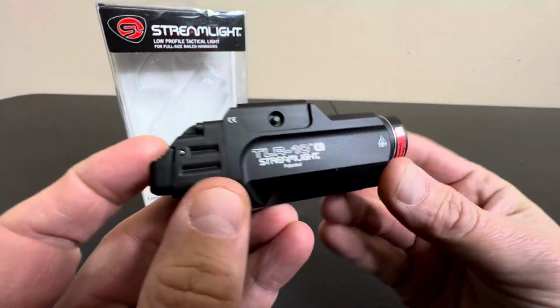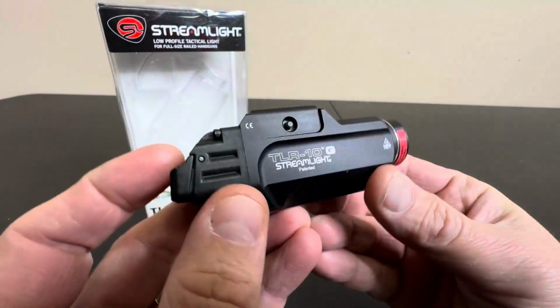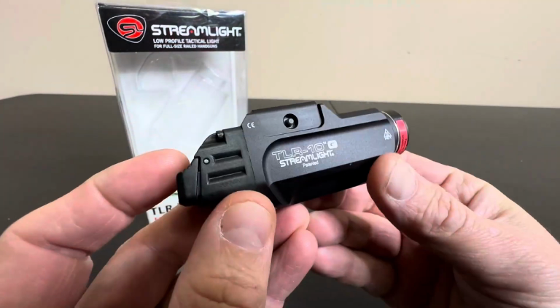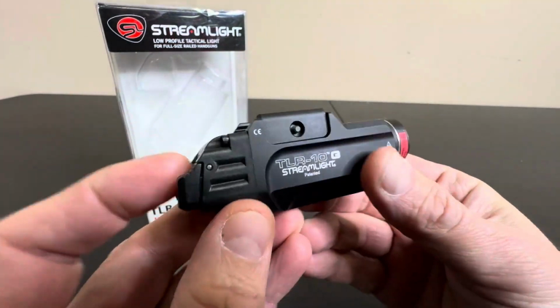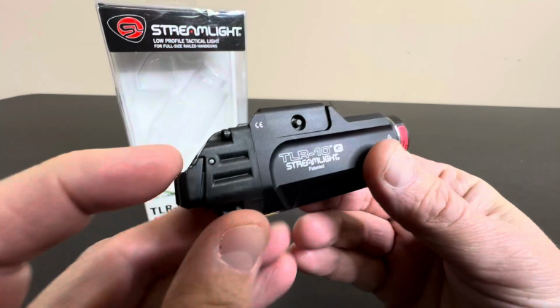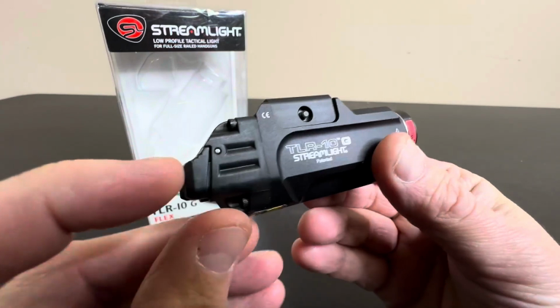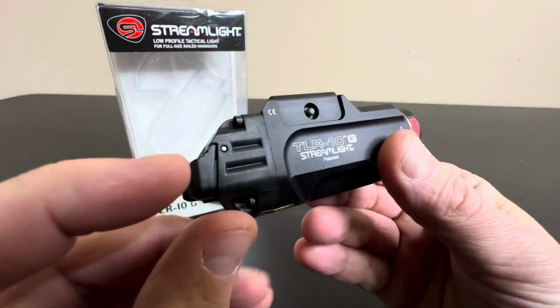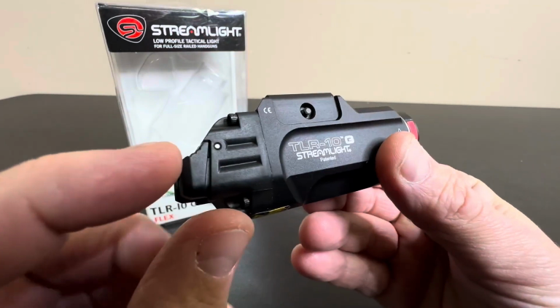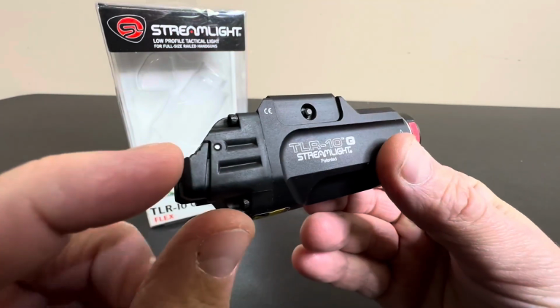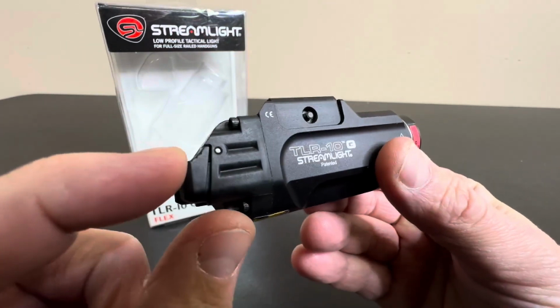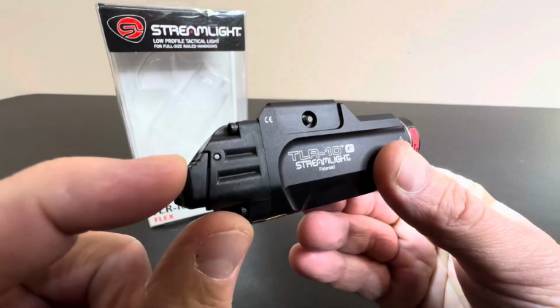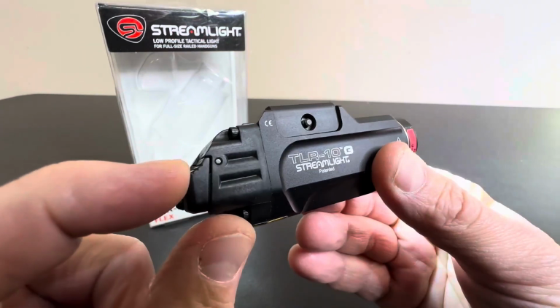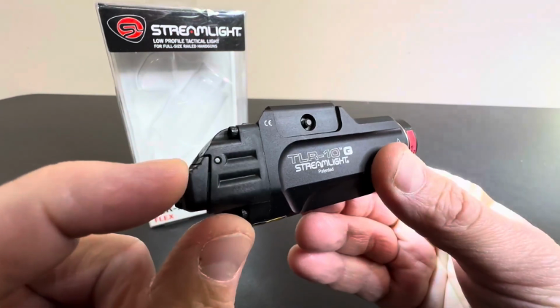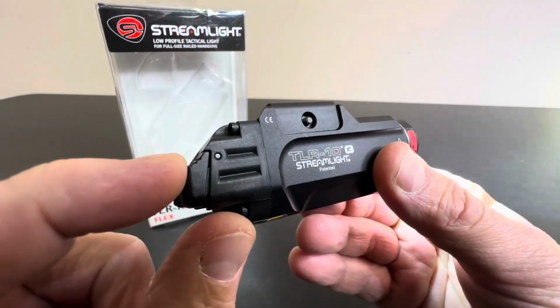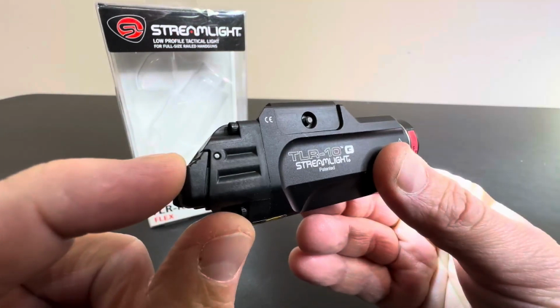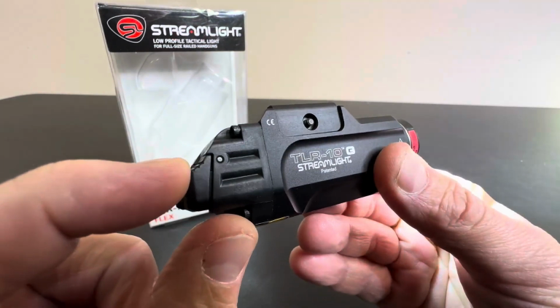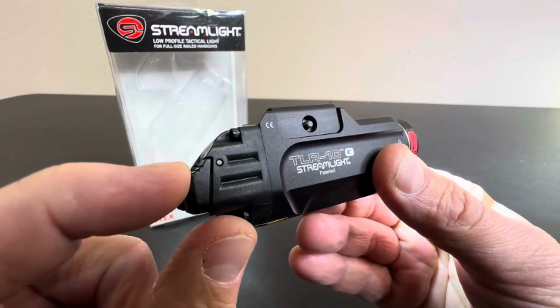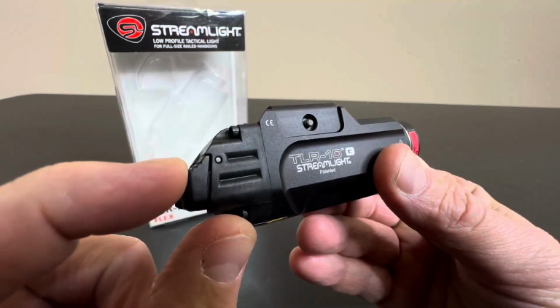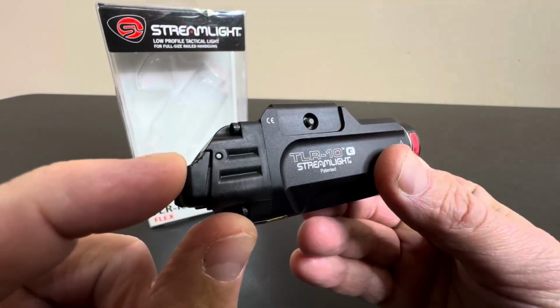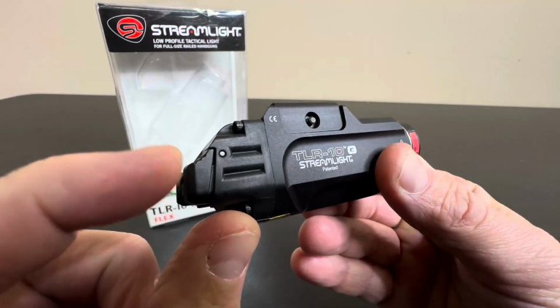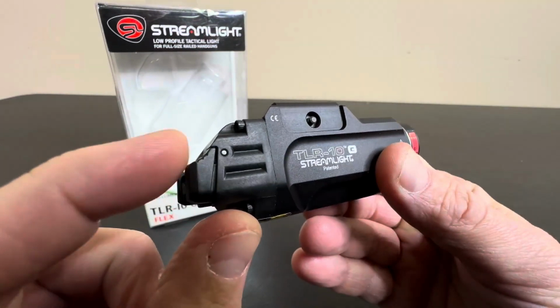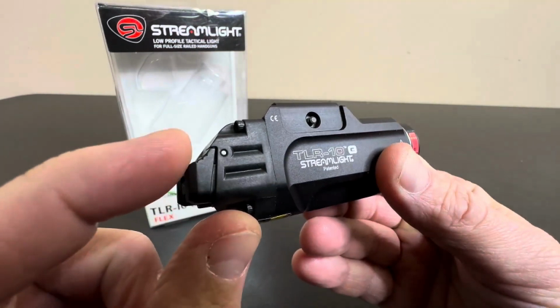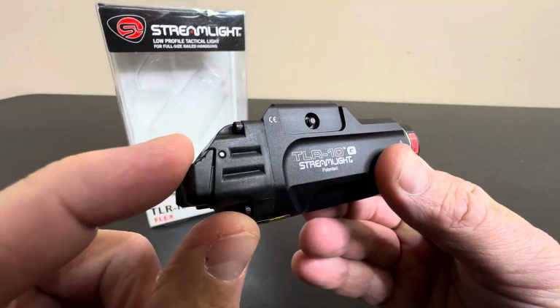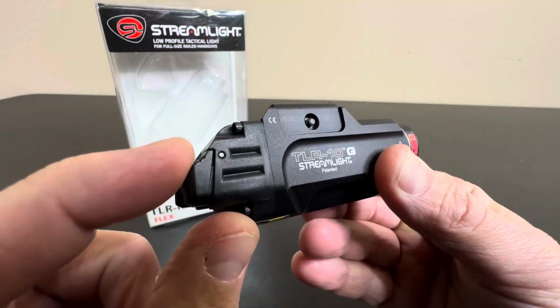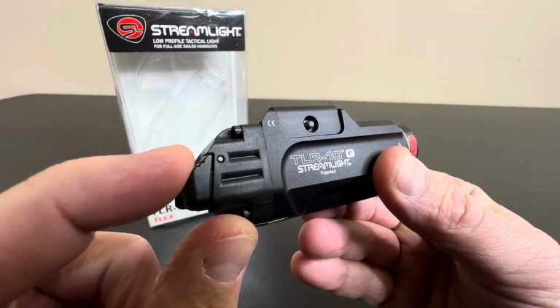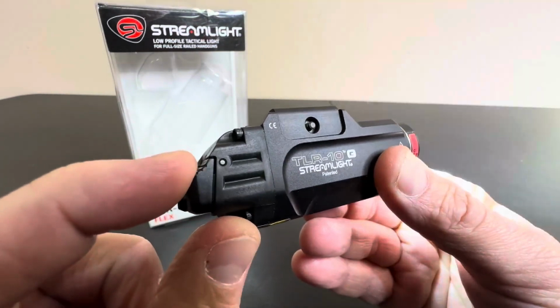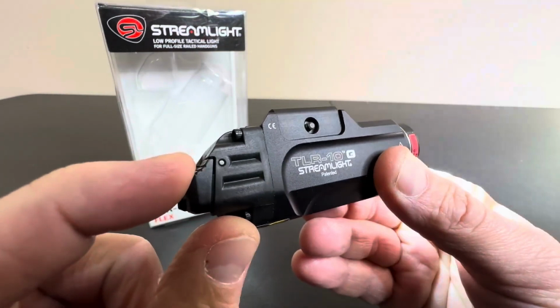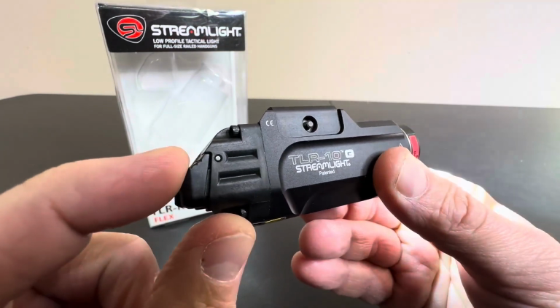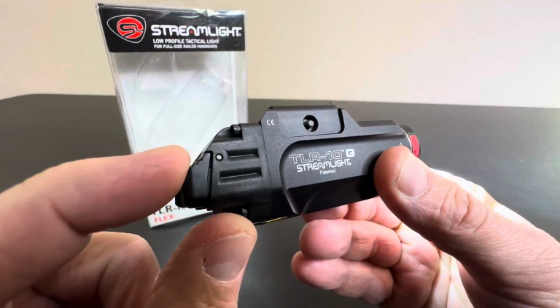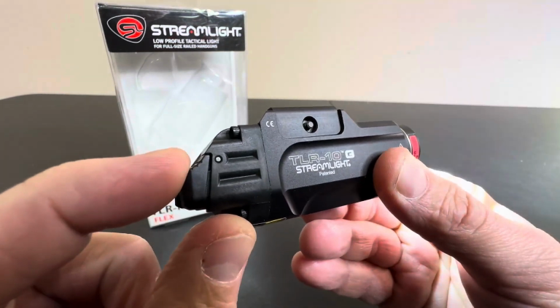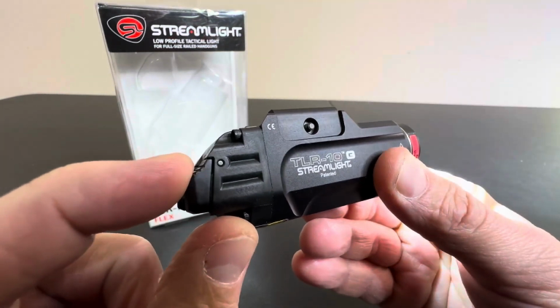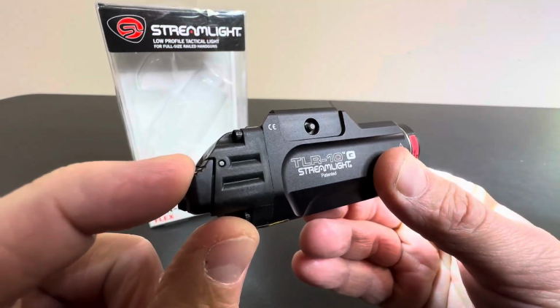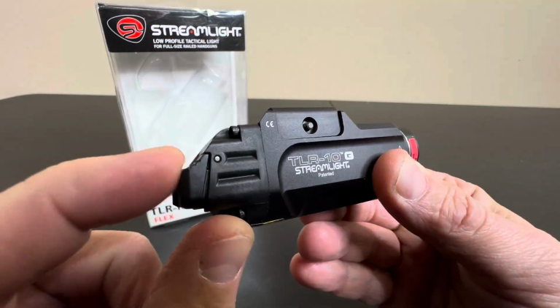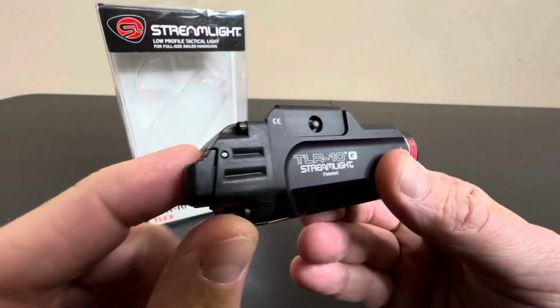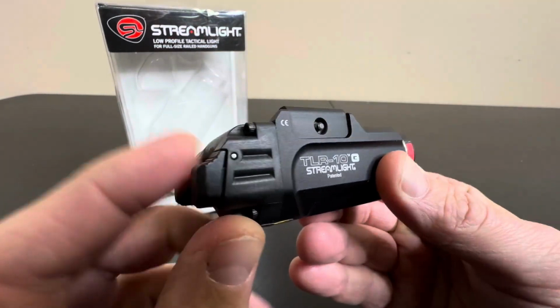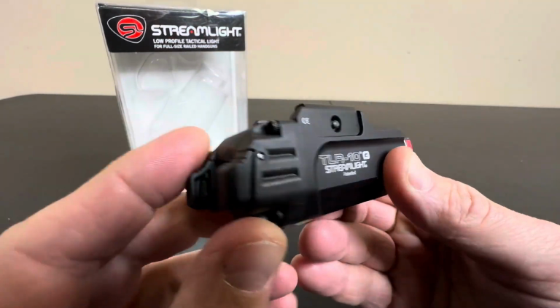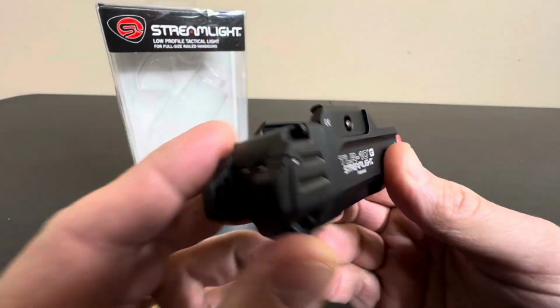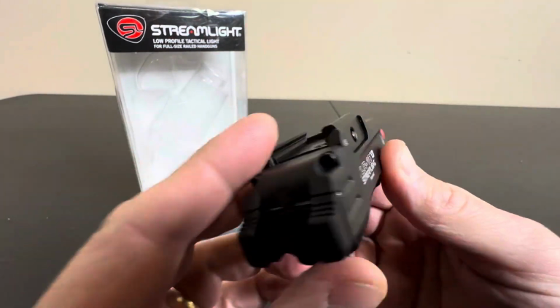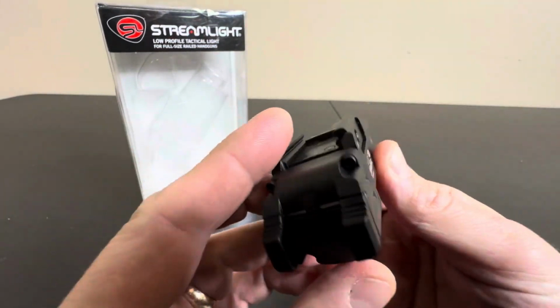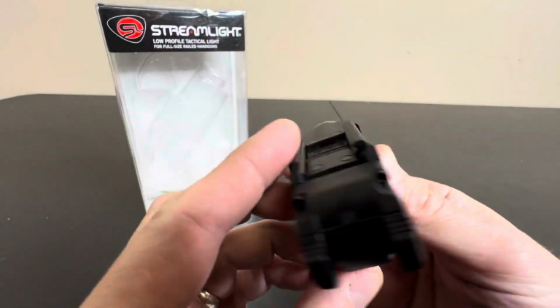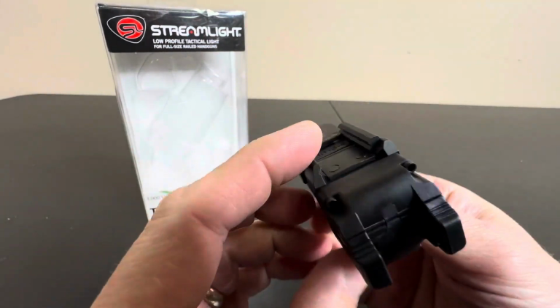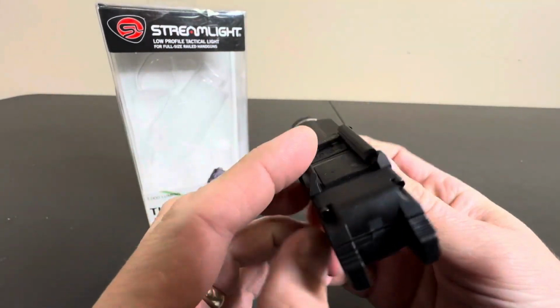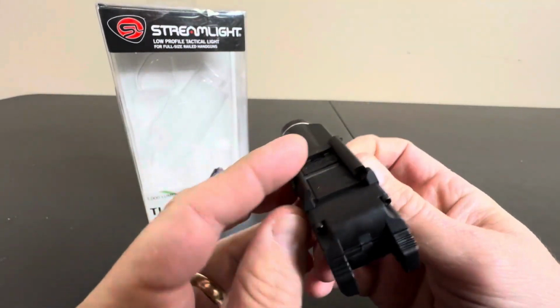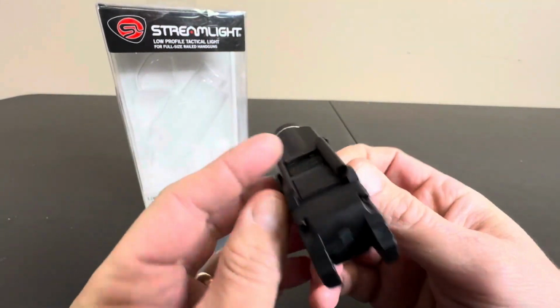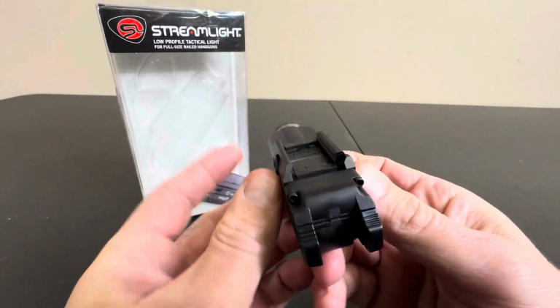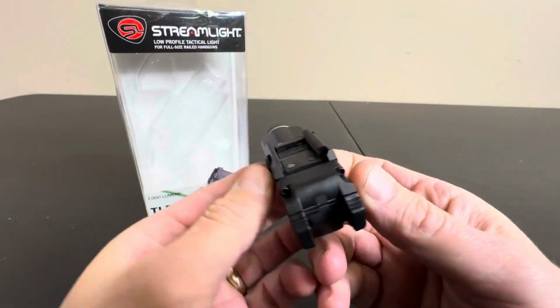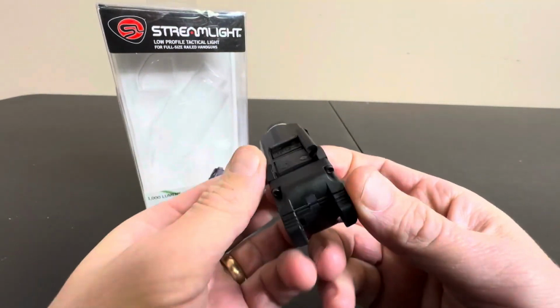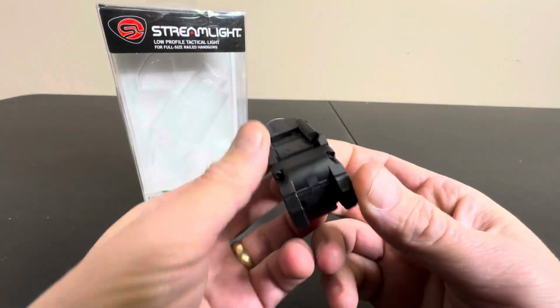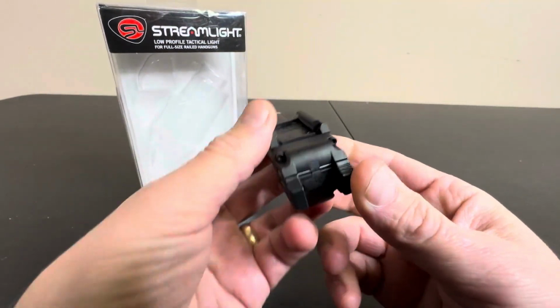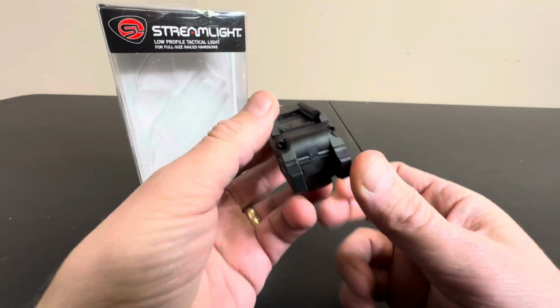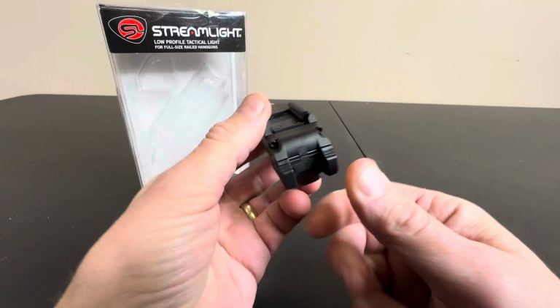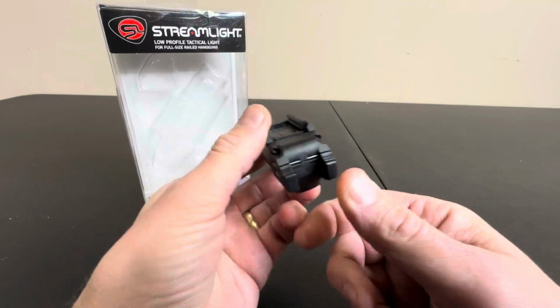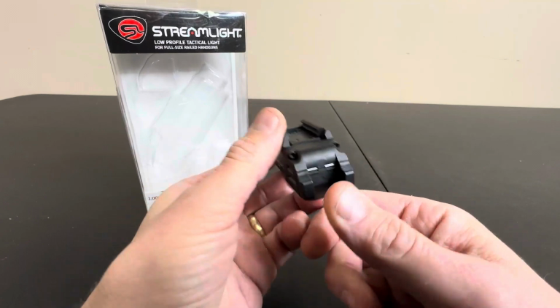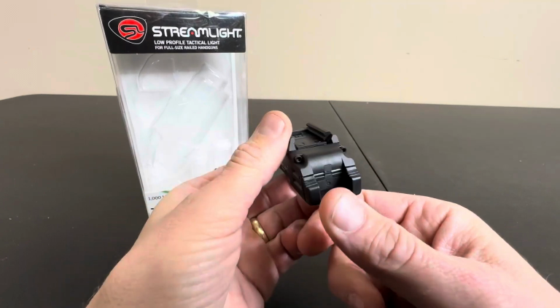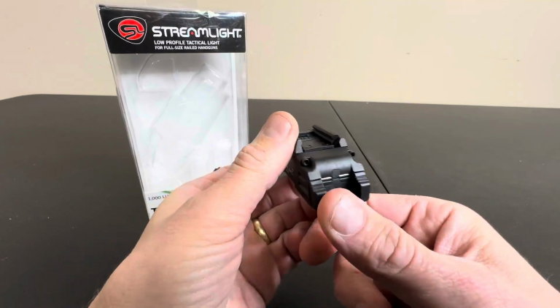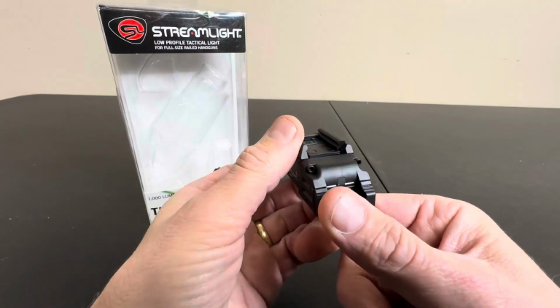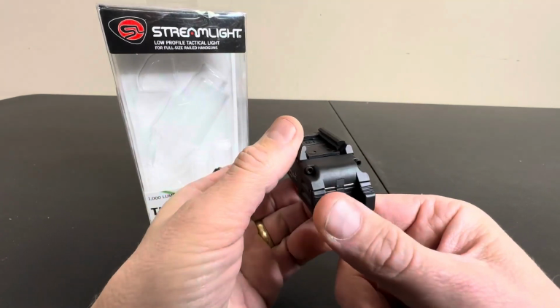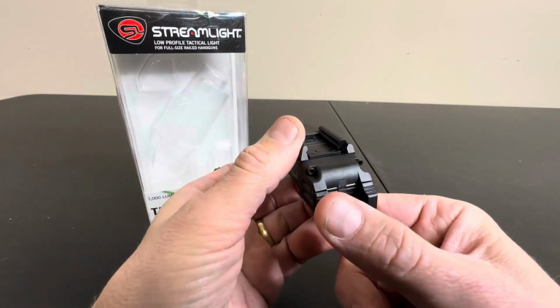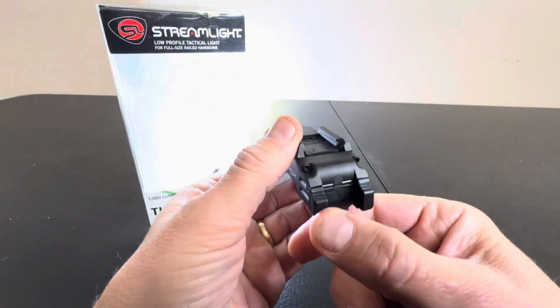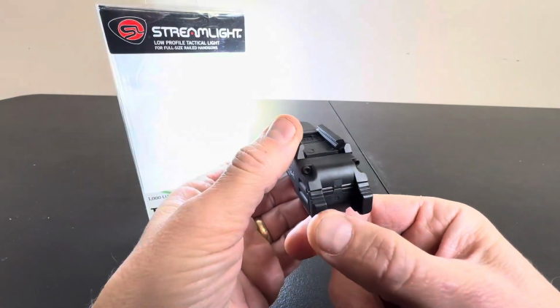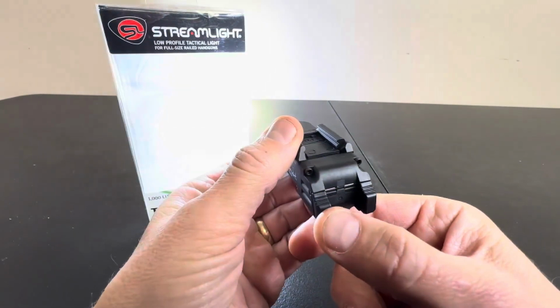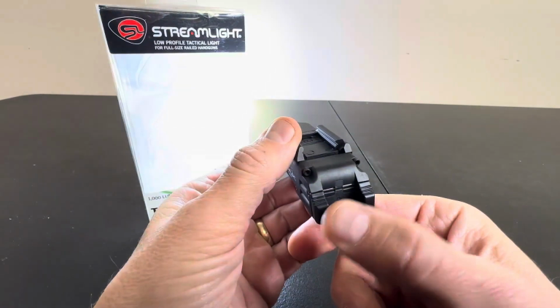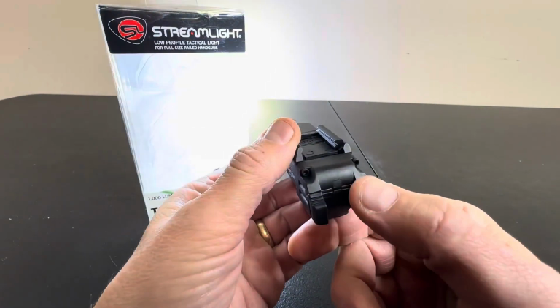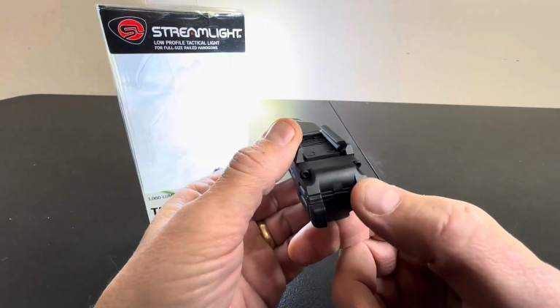Just look at this trigger switch right here — very, very slight touch. Ambidextrous. It's on the left and the right.